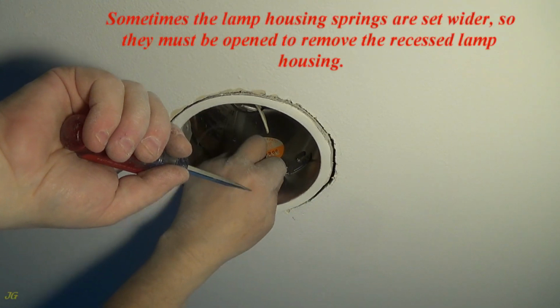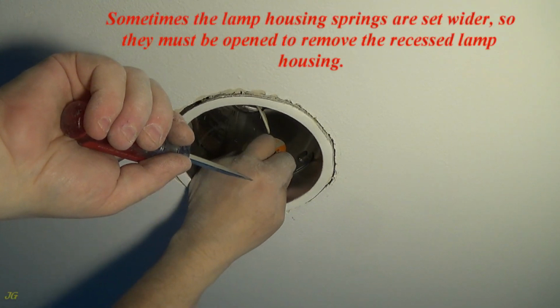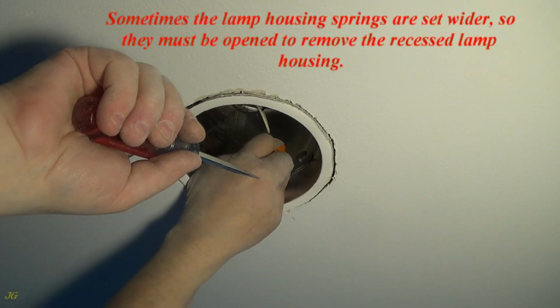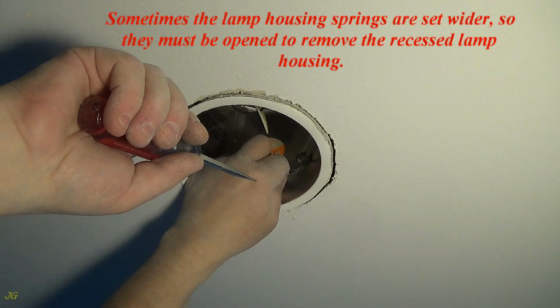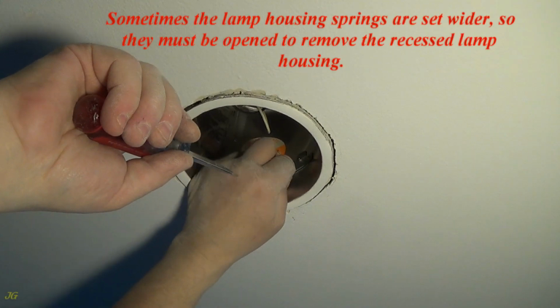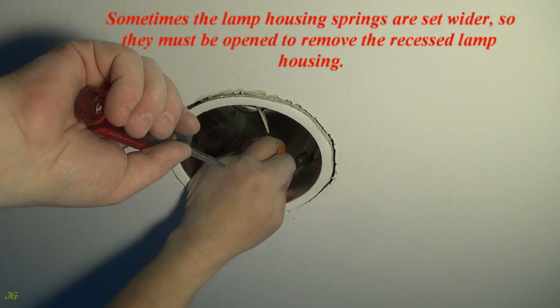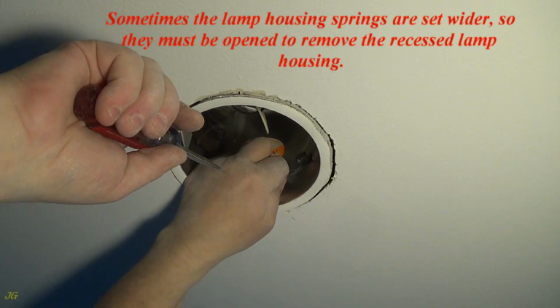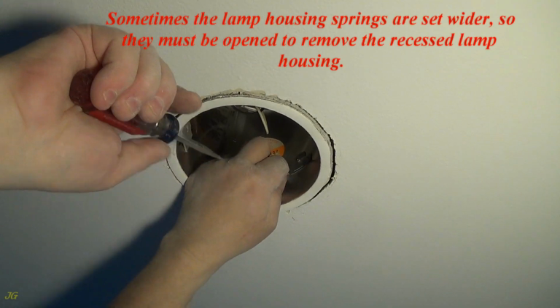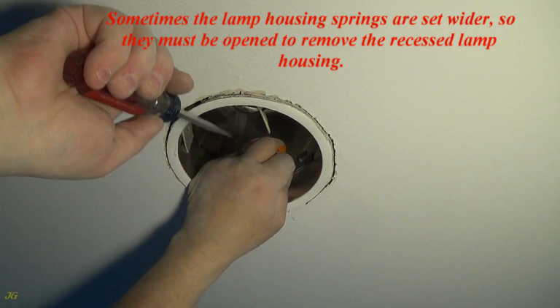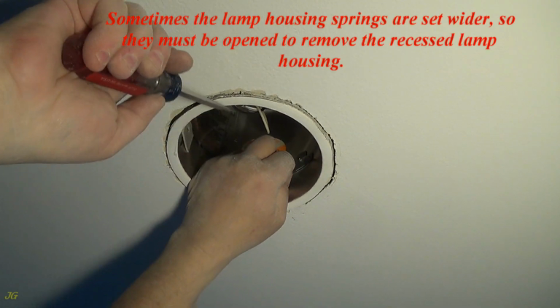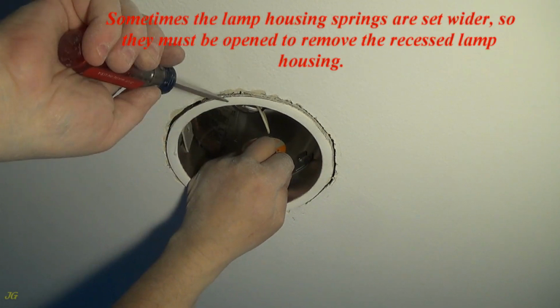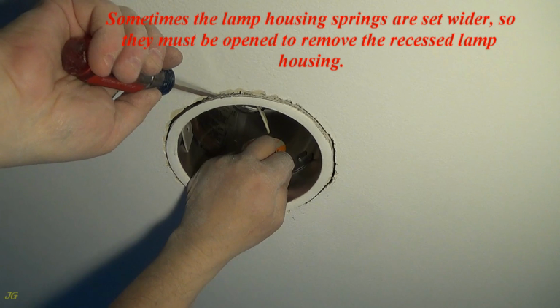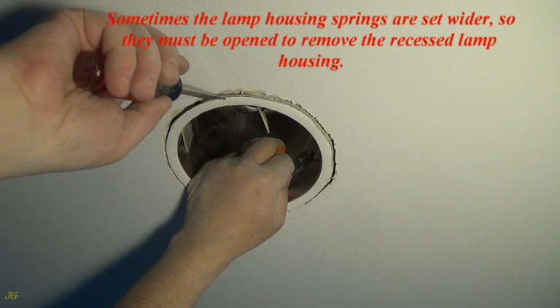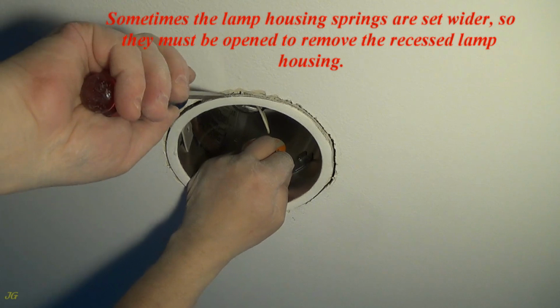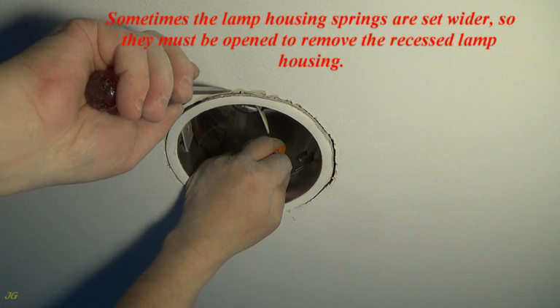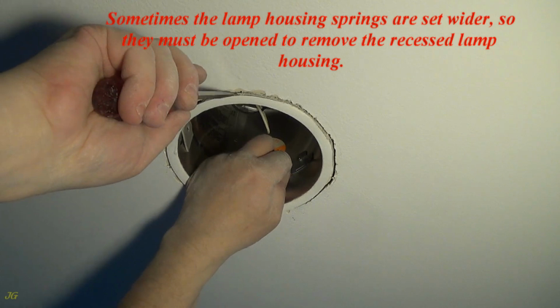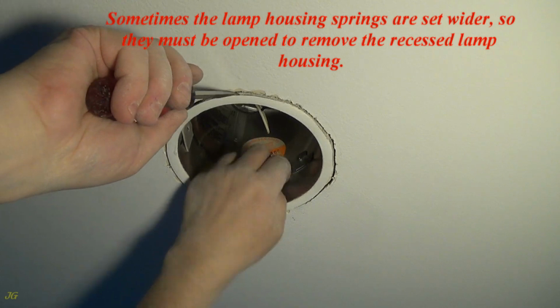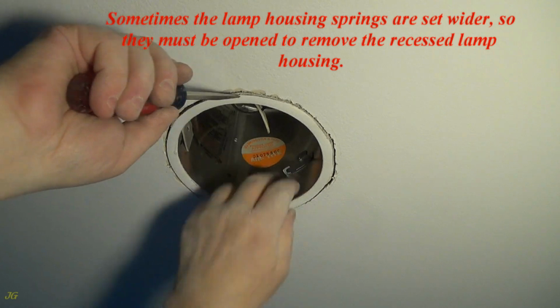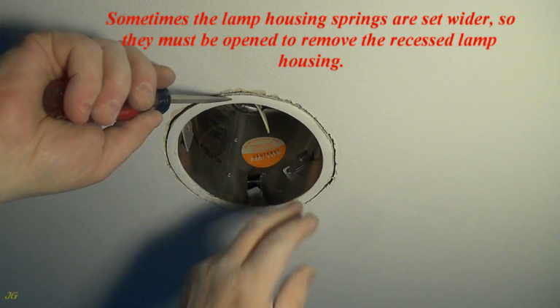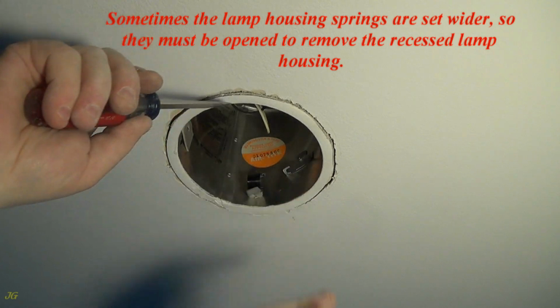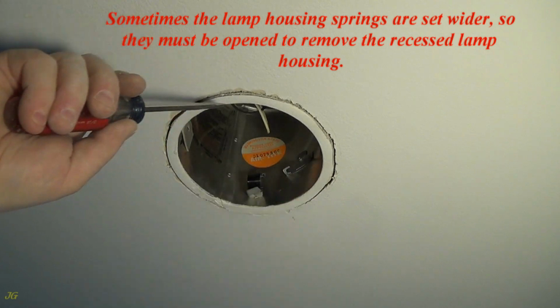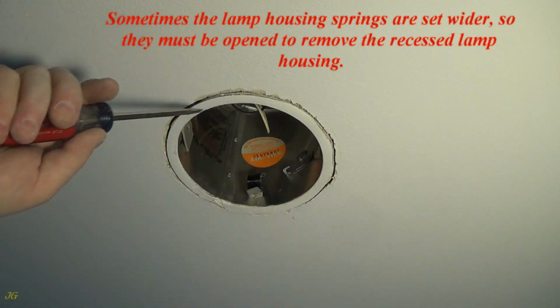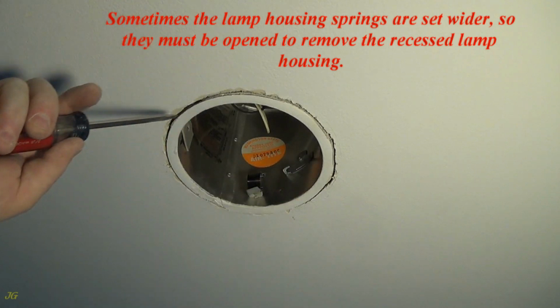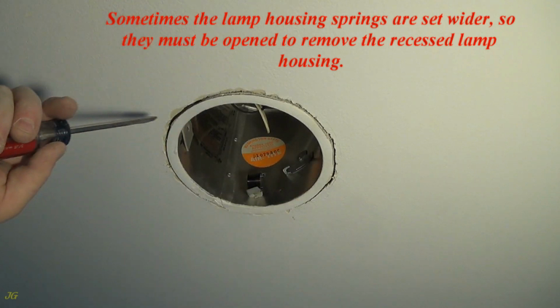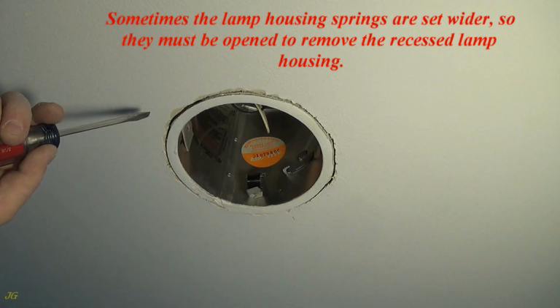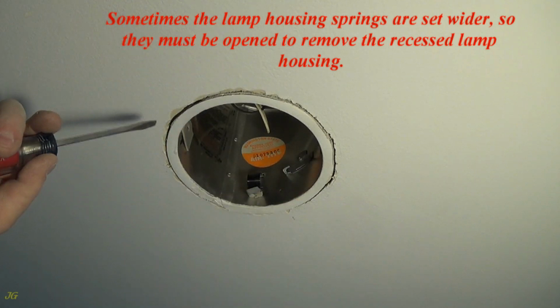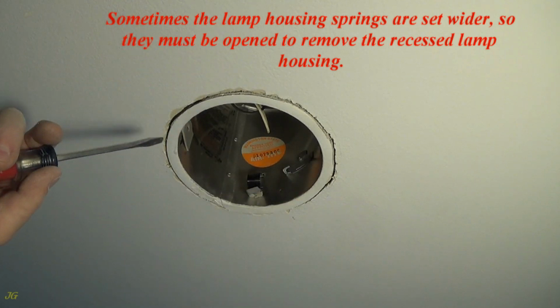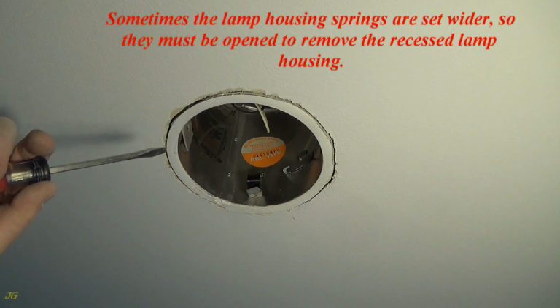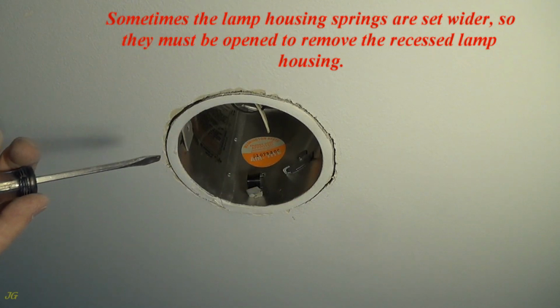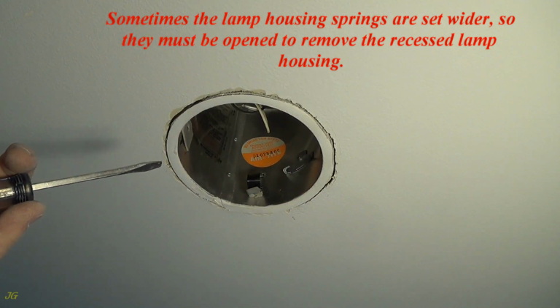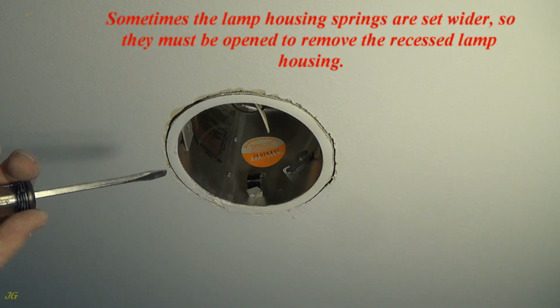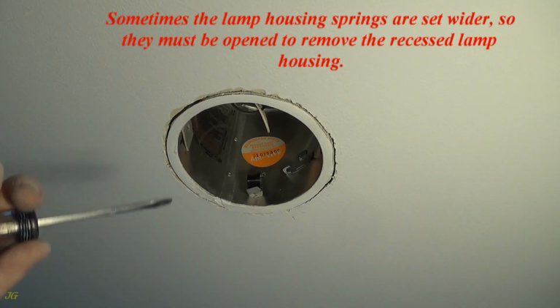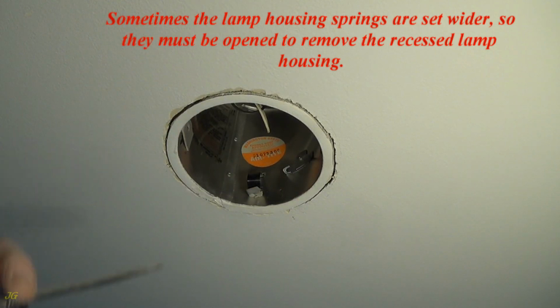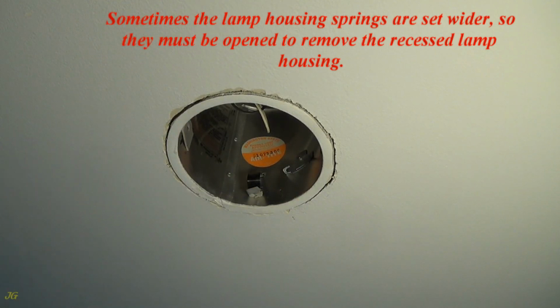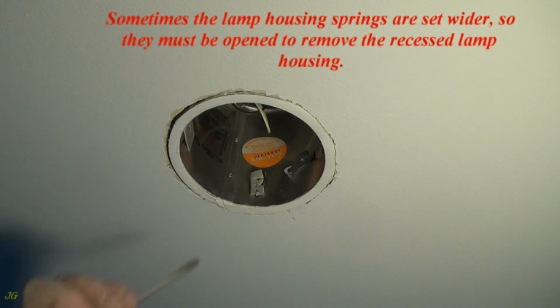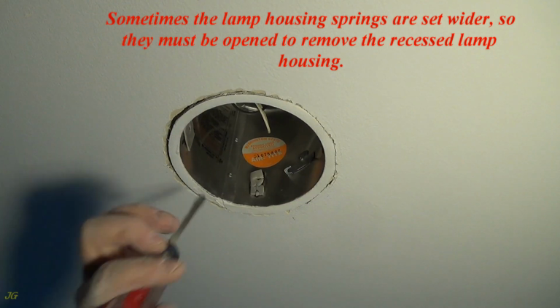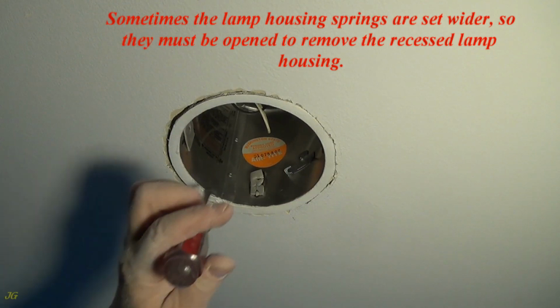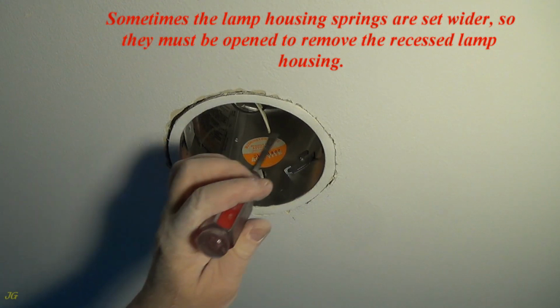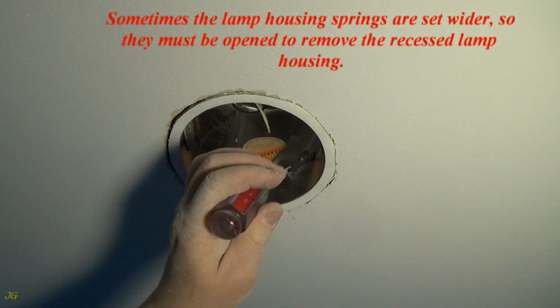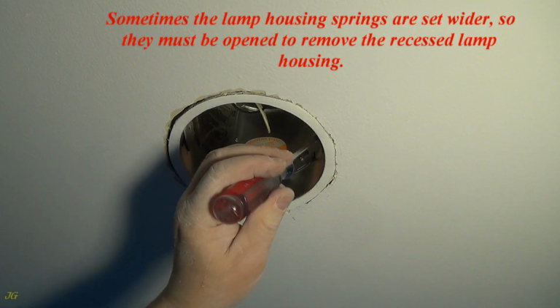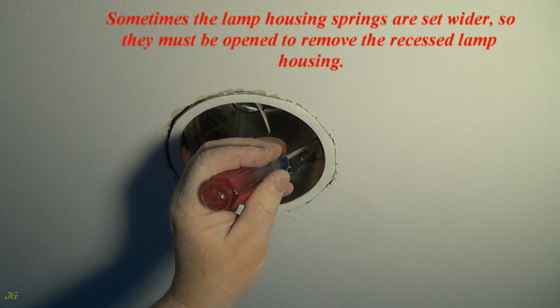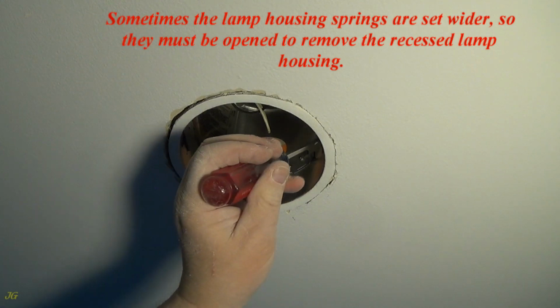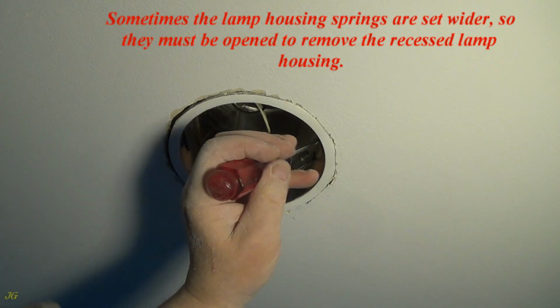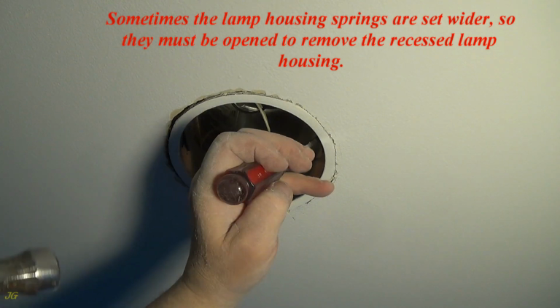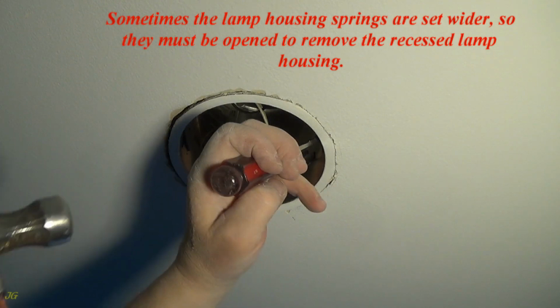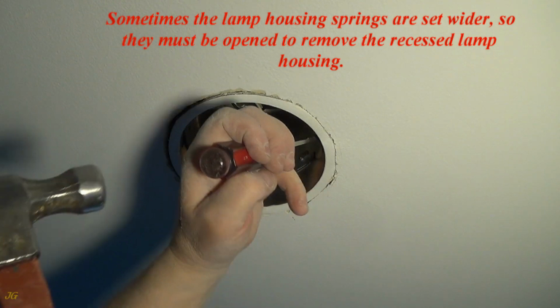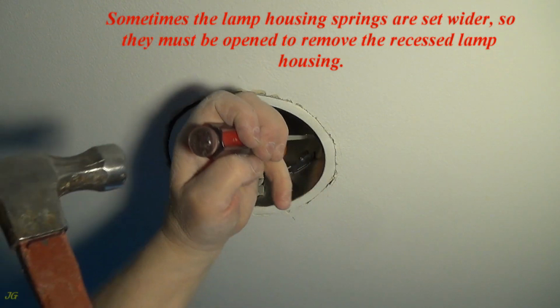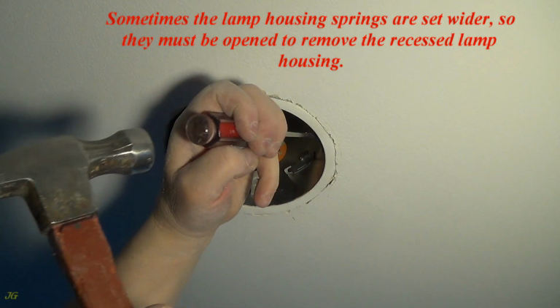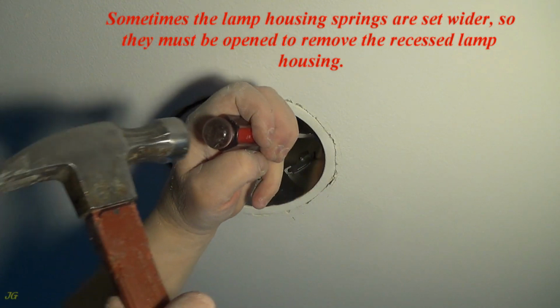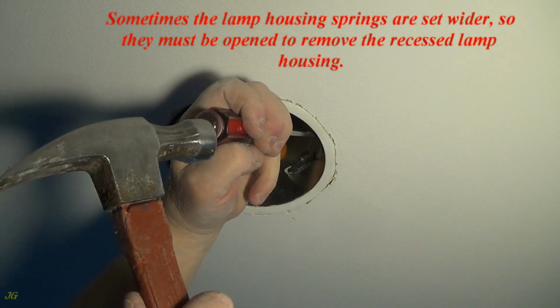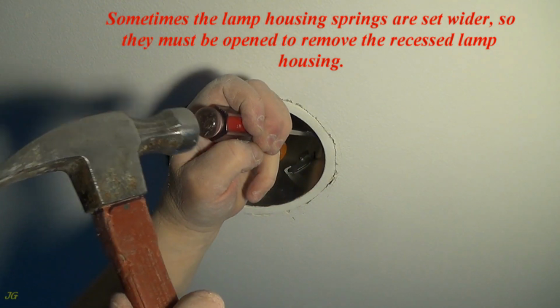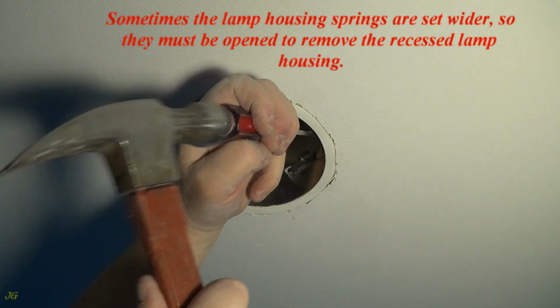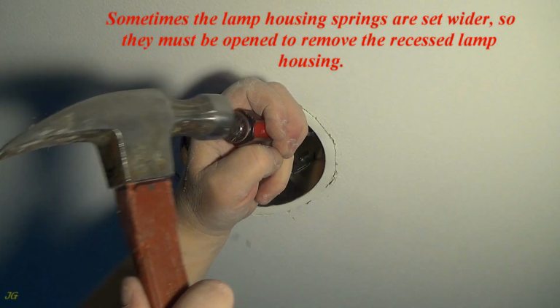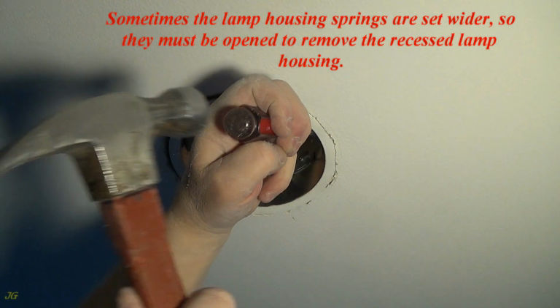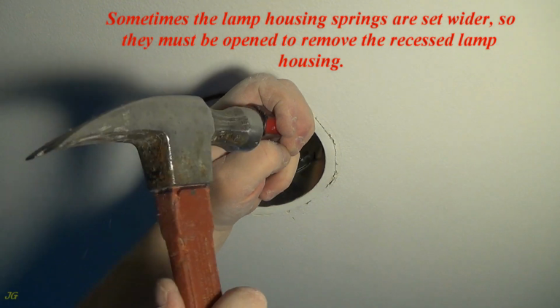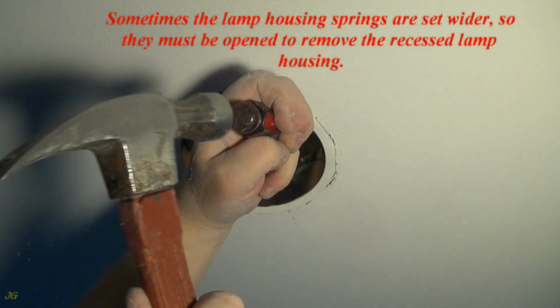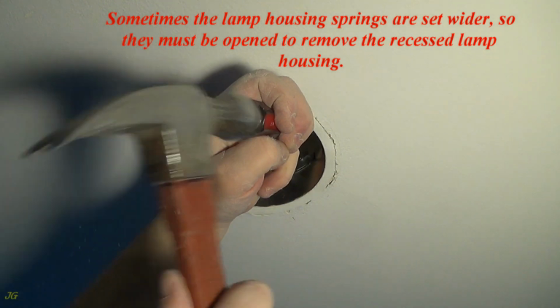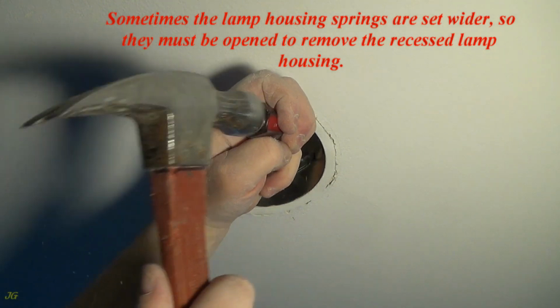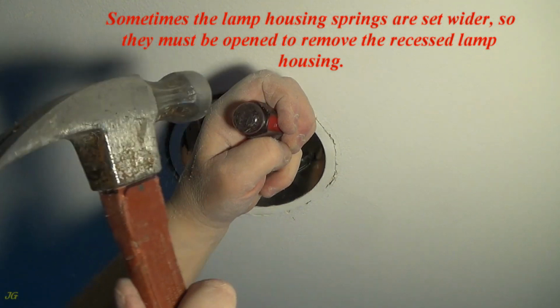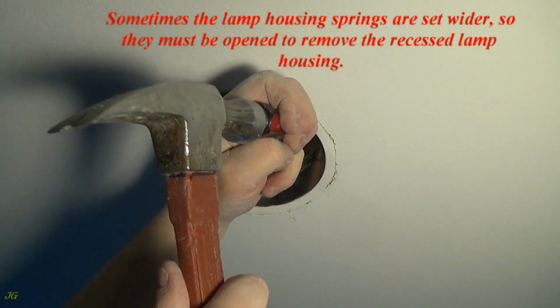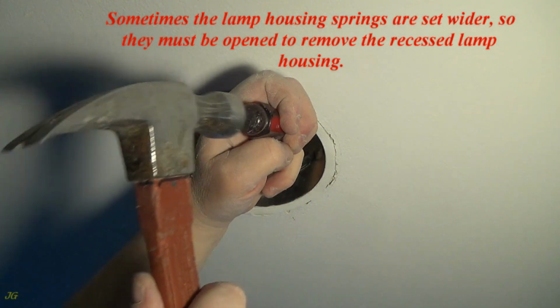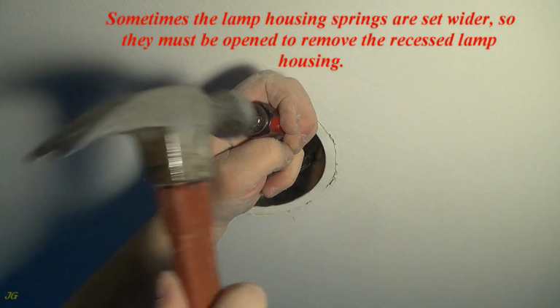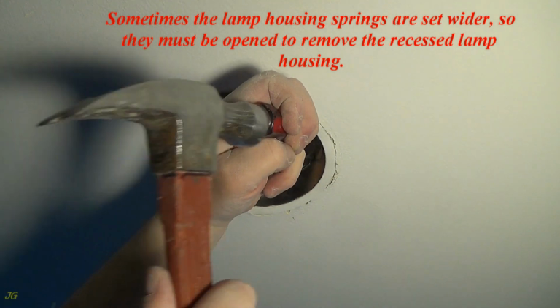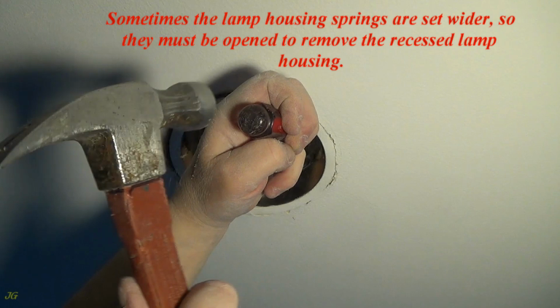Sometimes the lamp housing springs are set wider, so they must be opened to remove the recessed lamp housing.